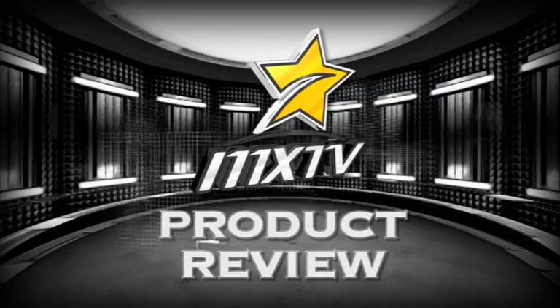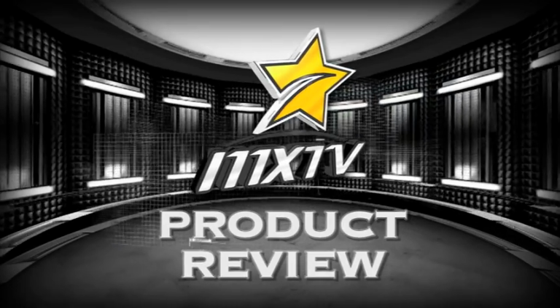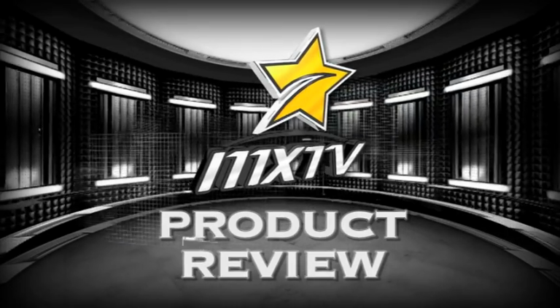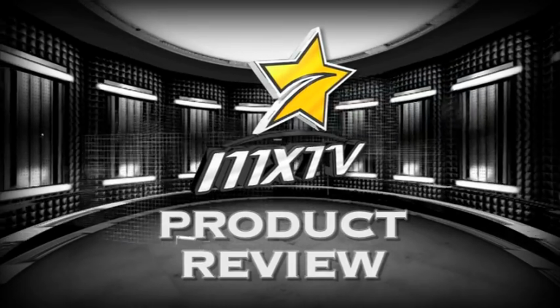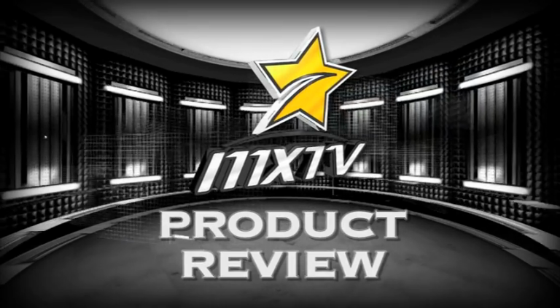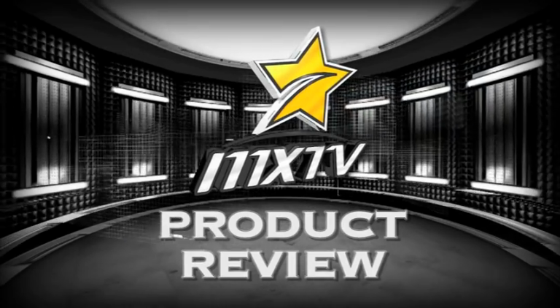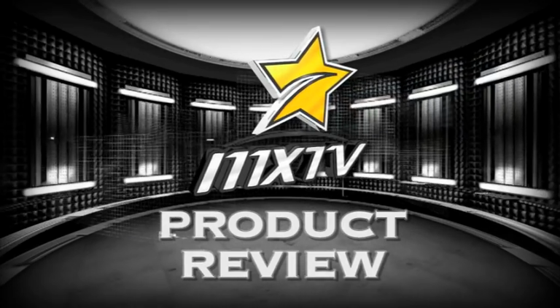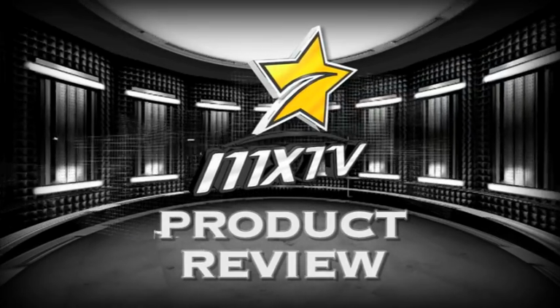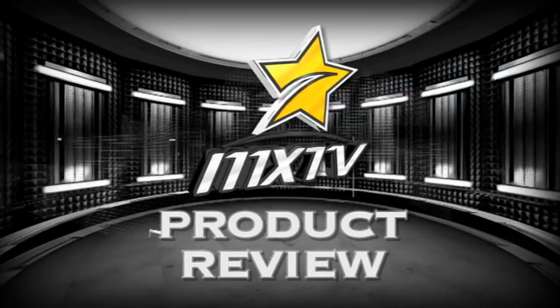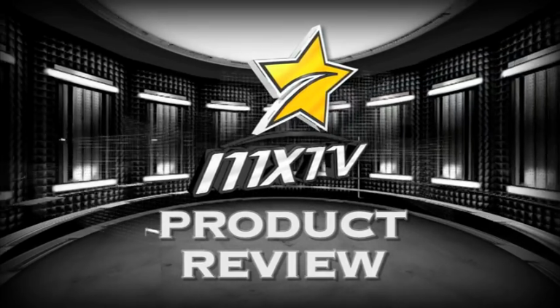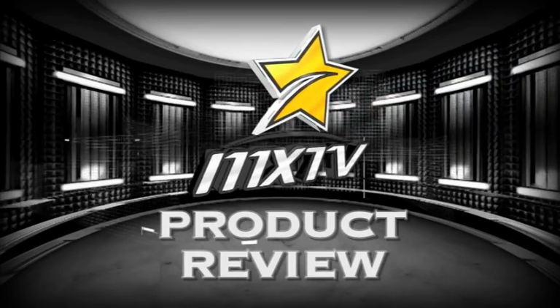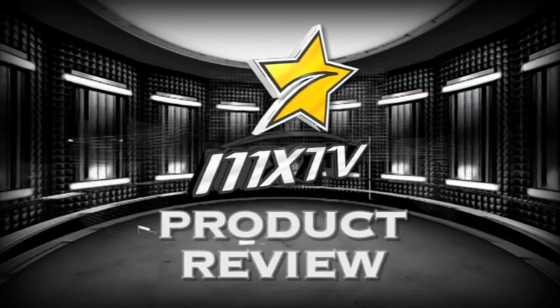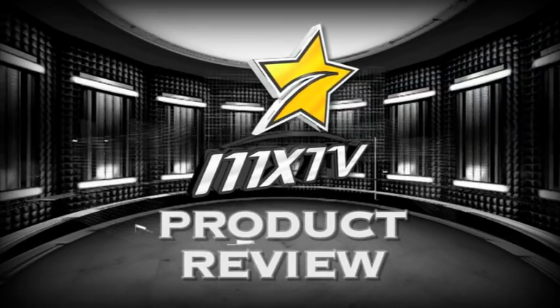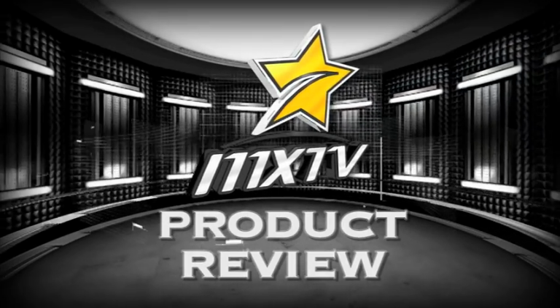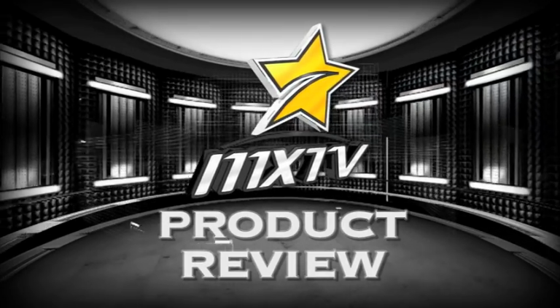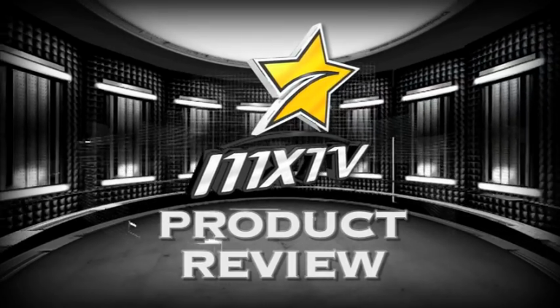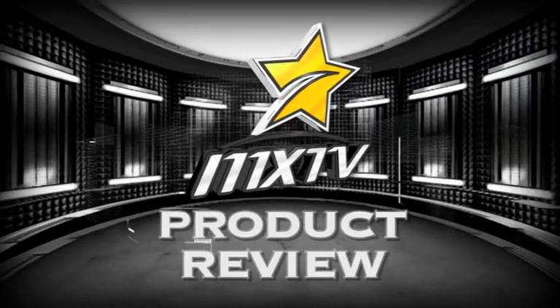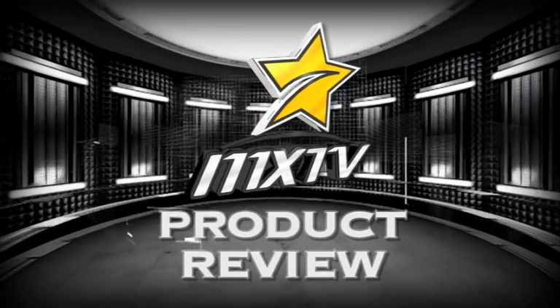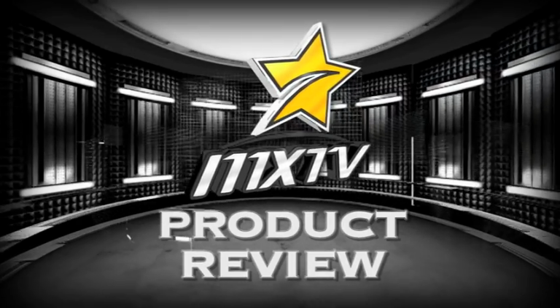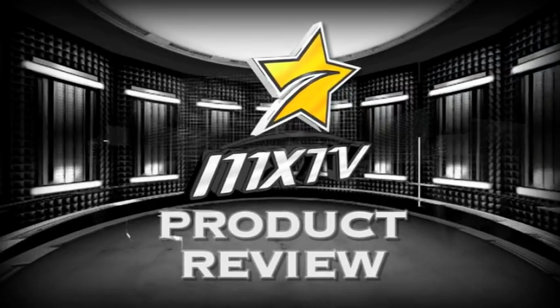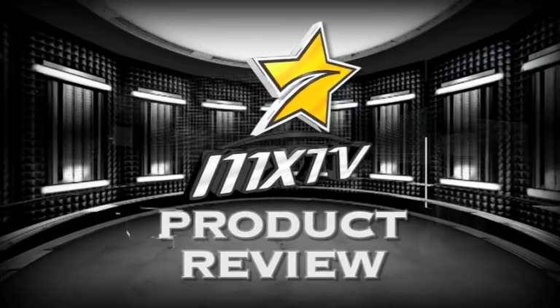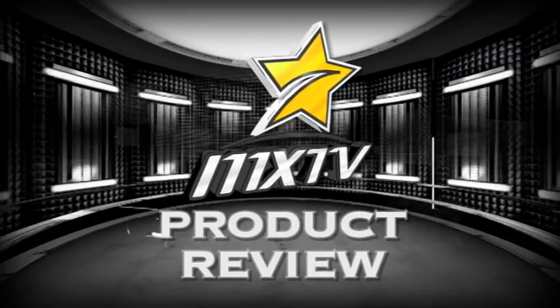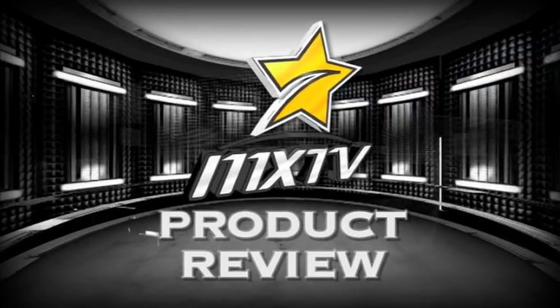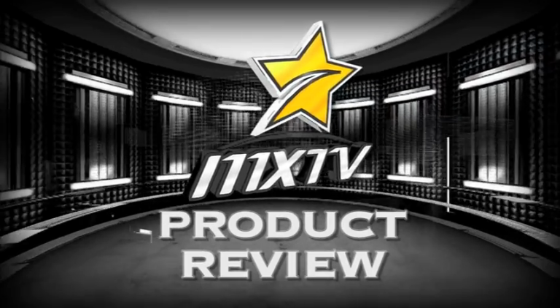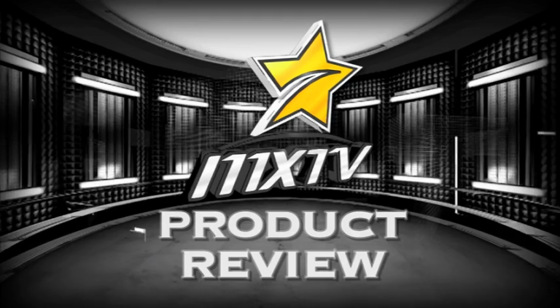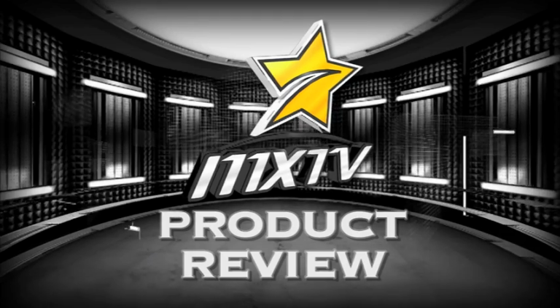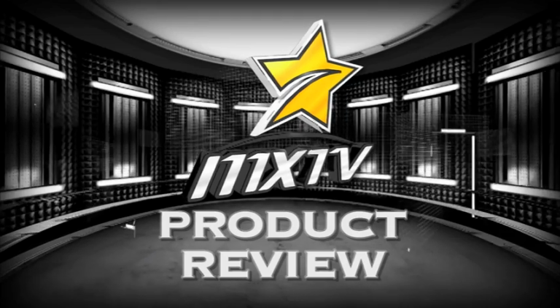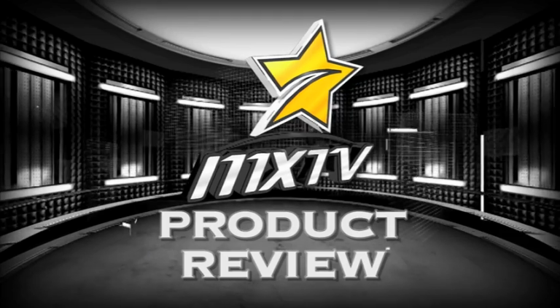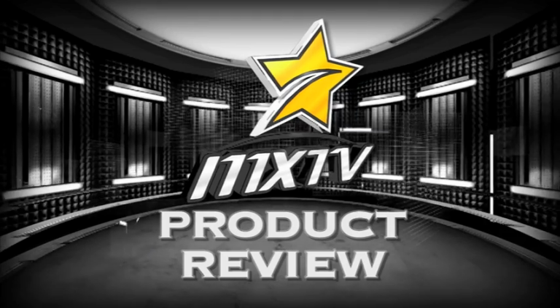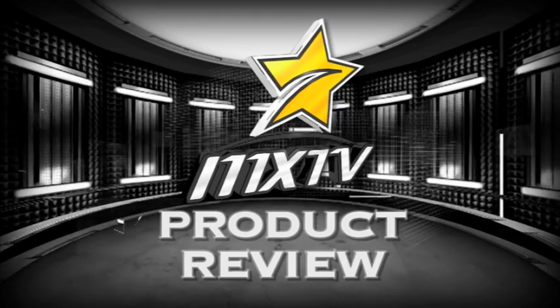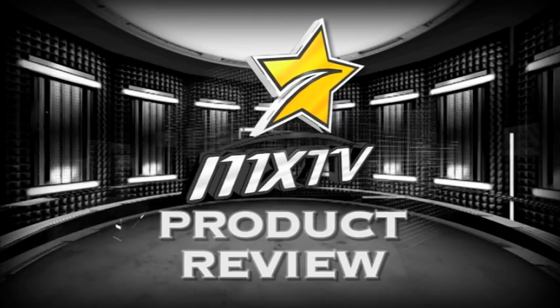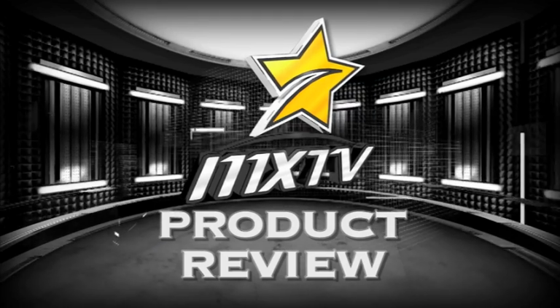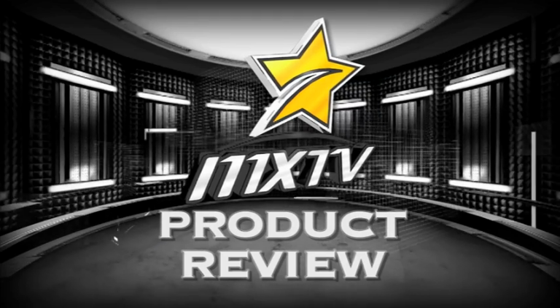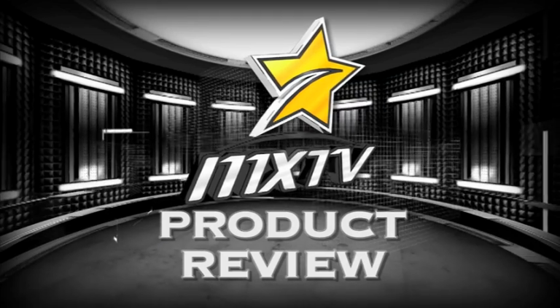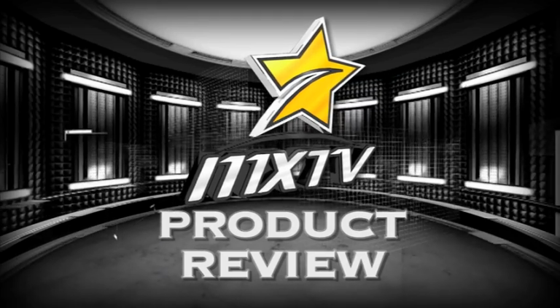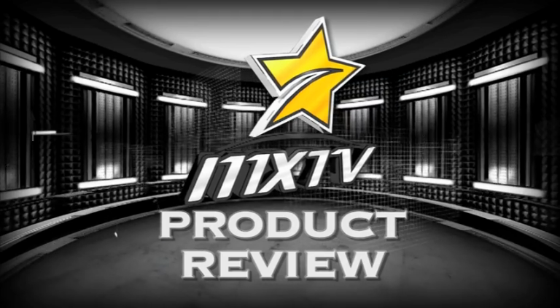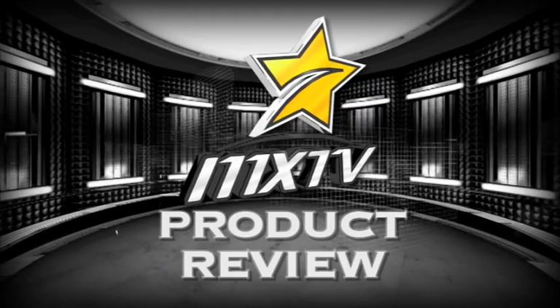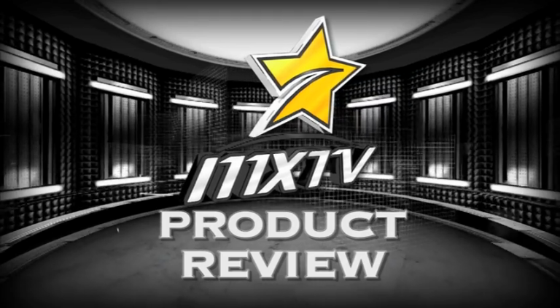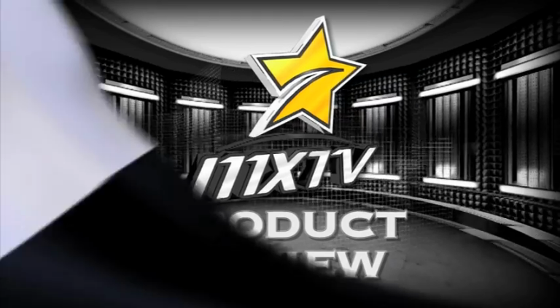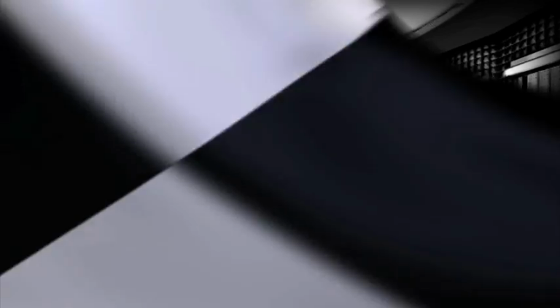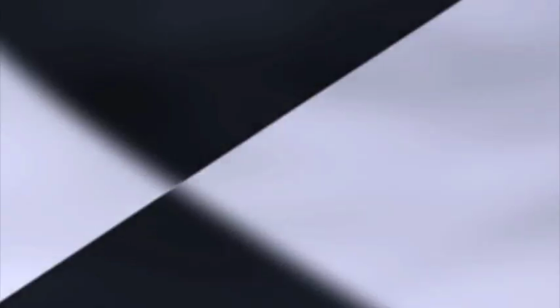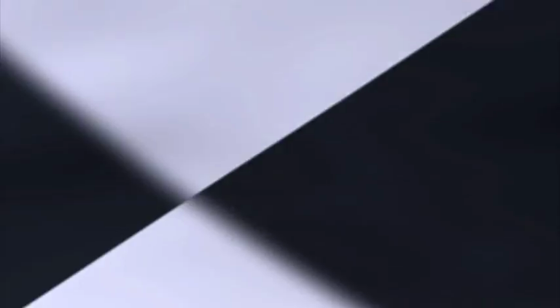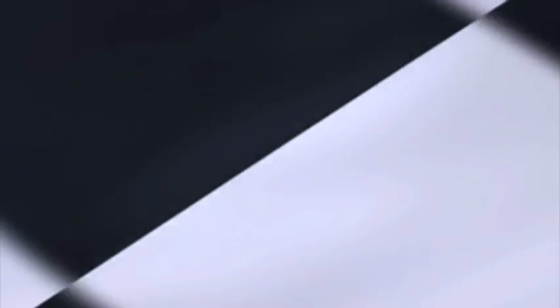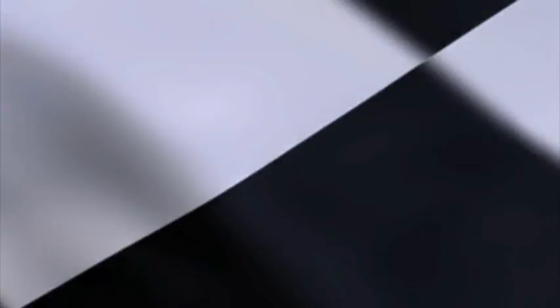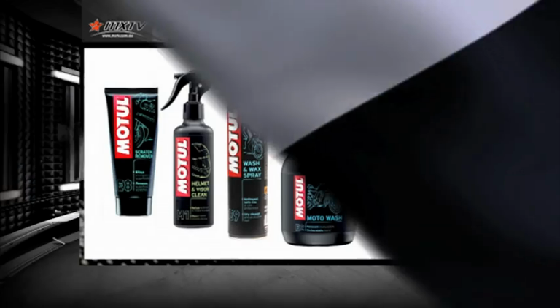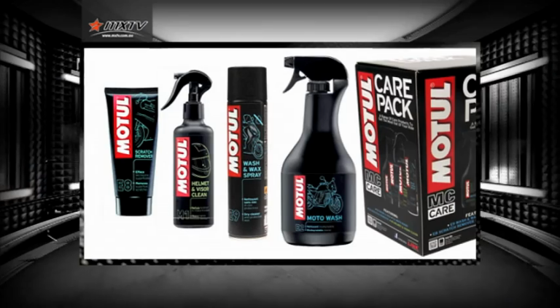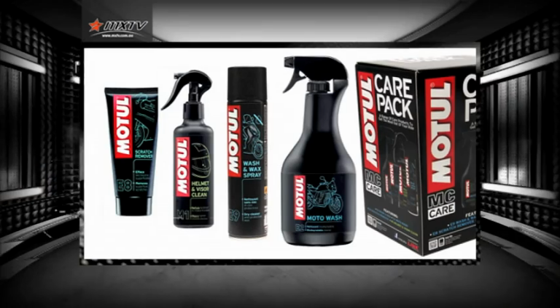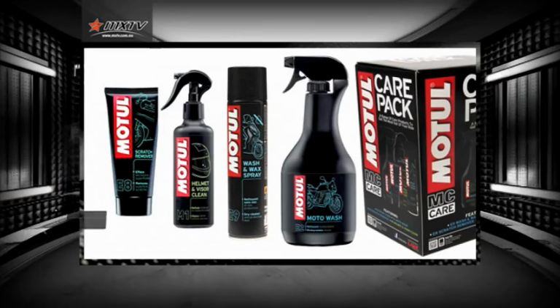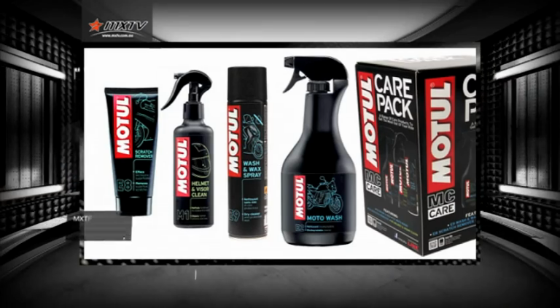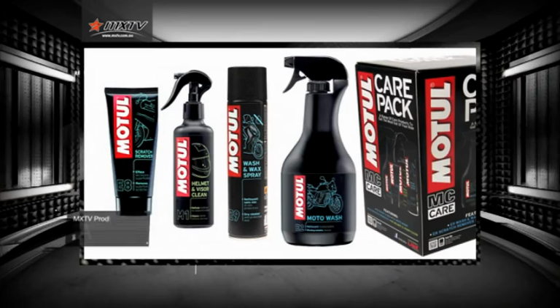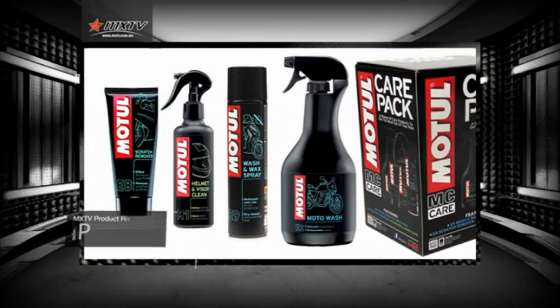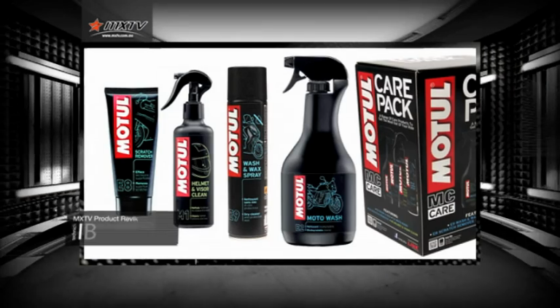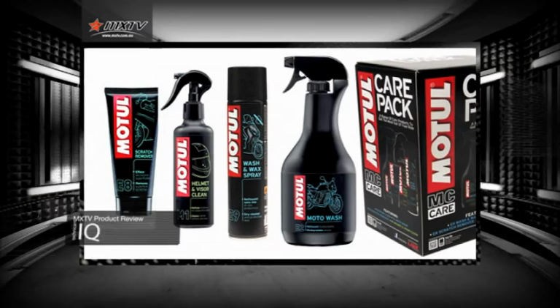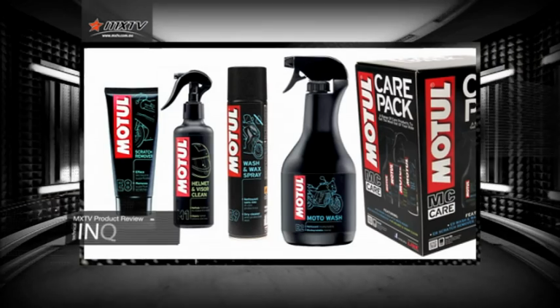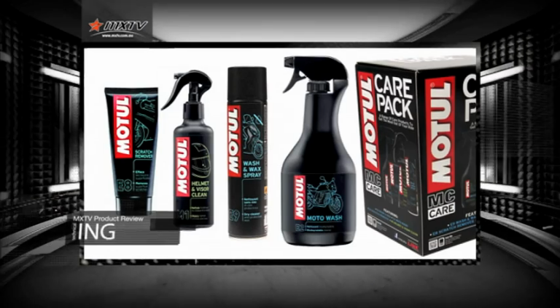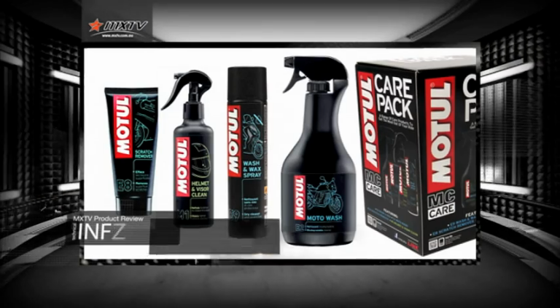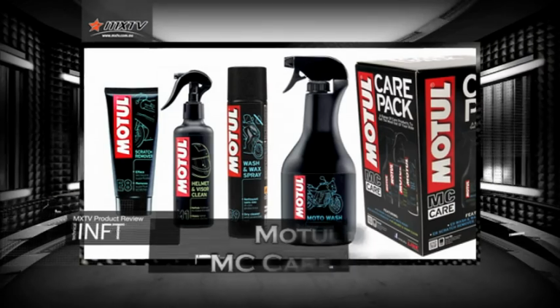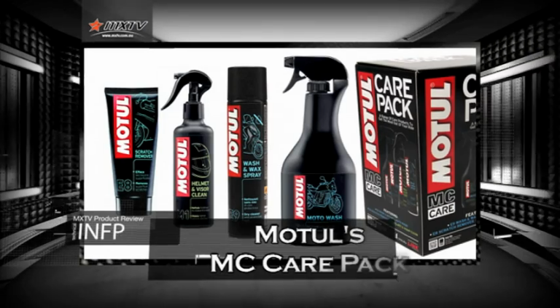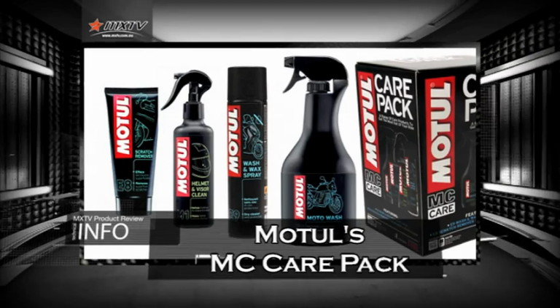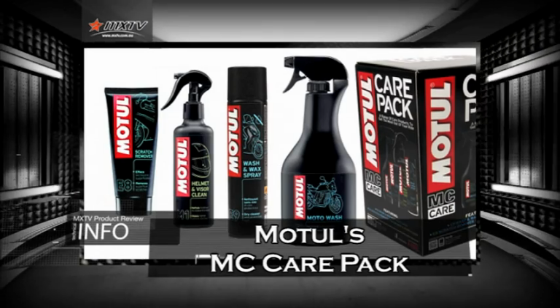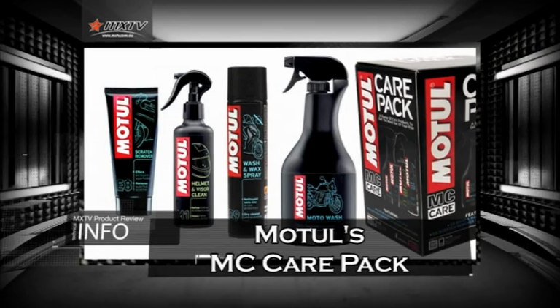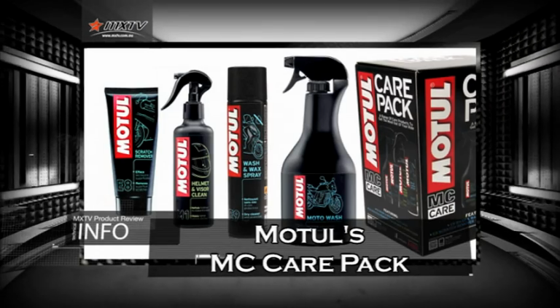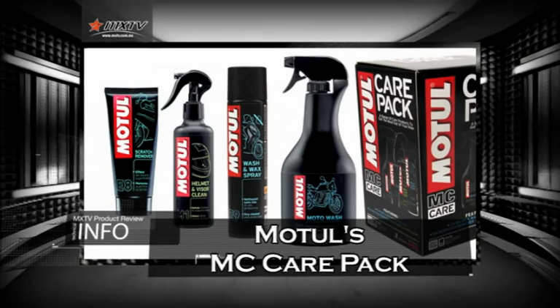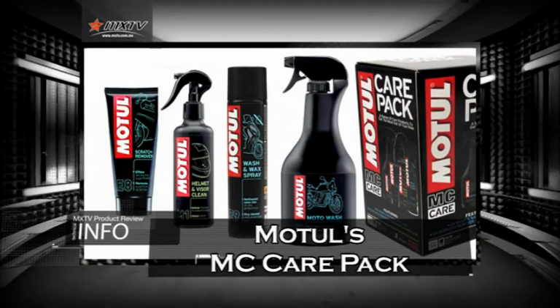On this week's product review we take a look at four fantastic products new on the market. First up is a Motul MC Care Pack.